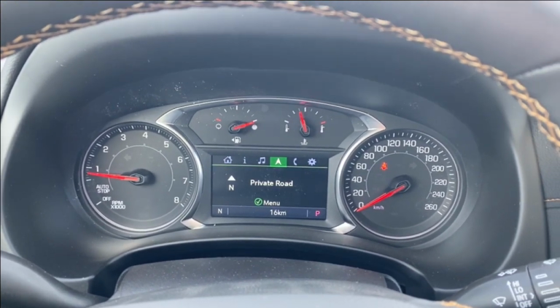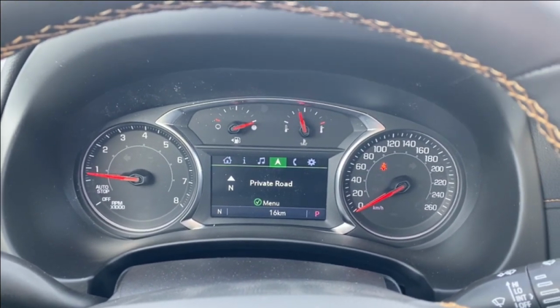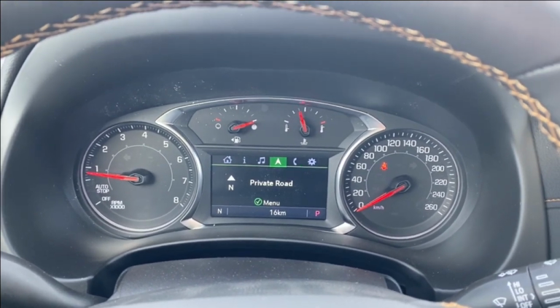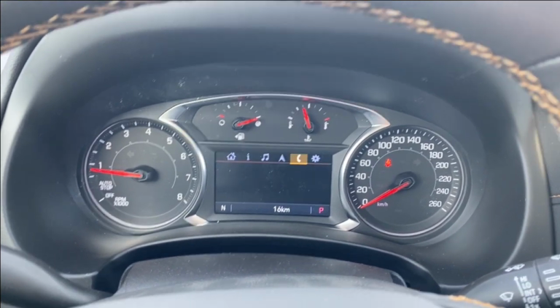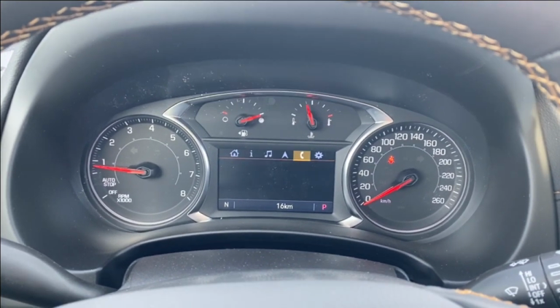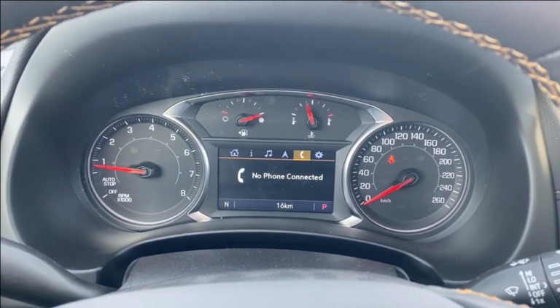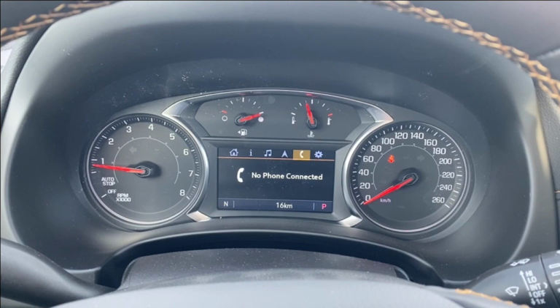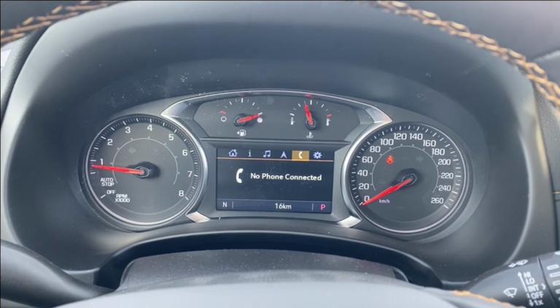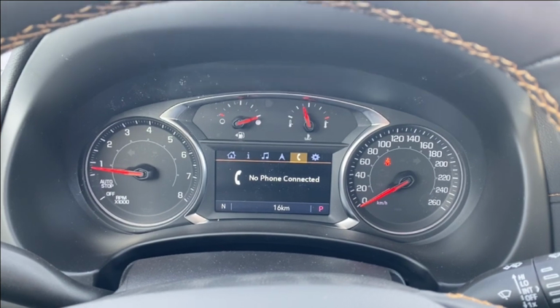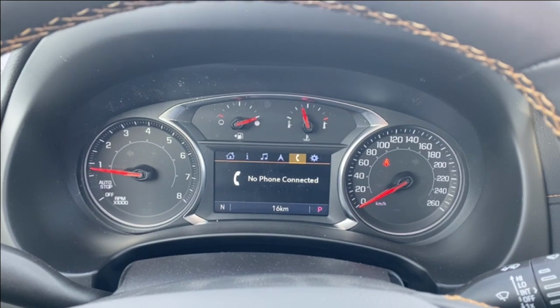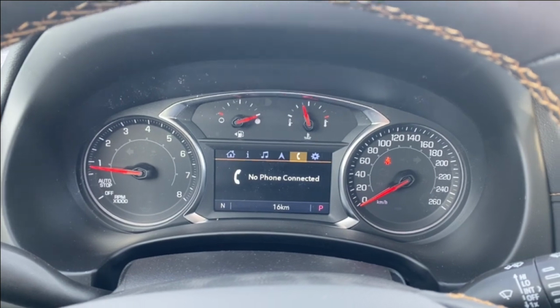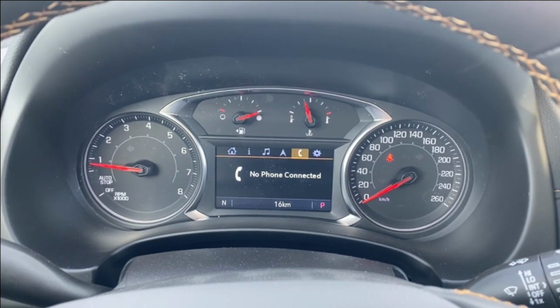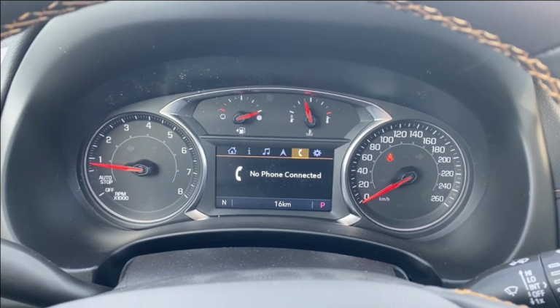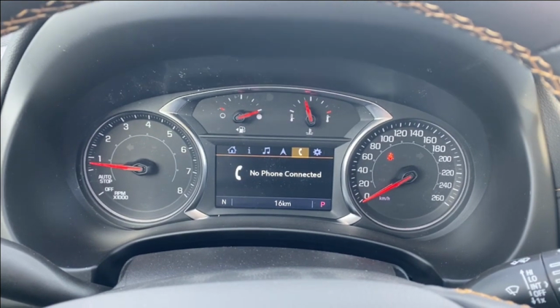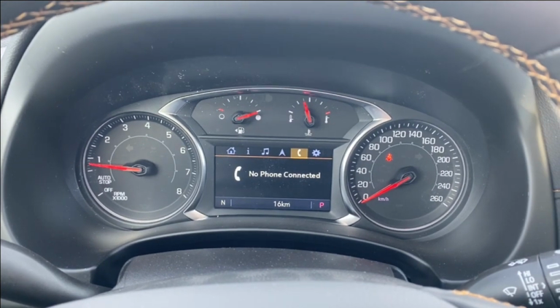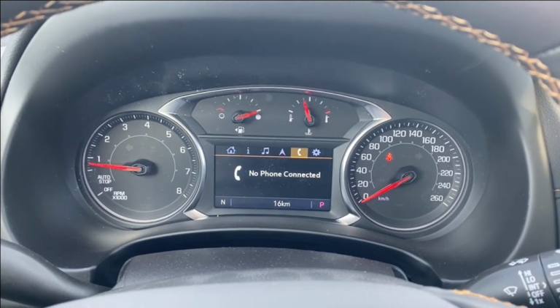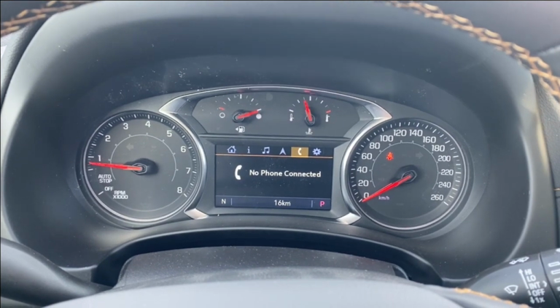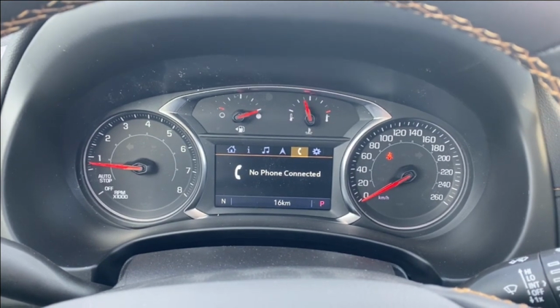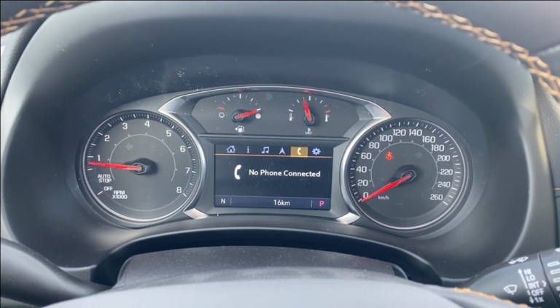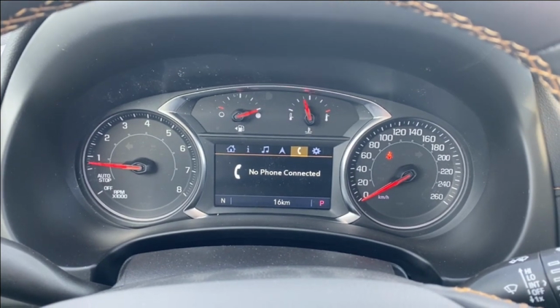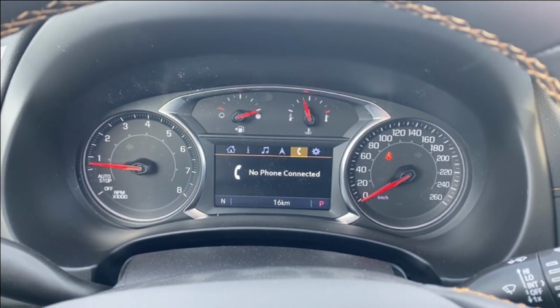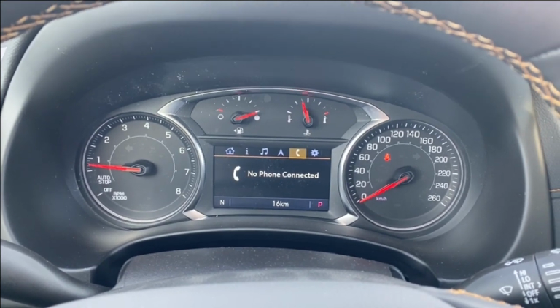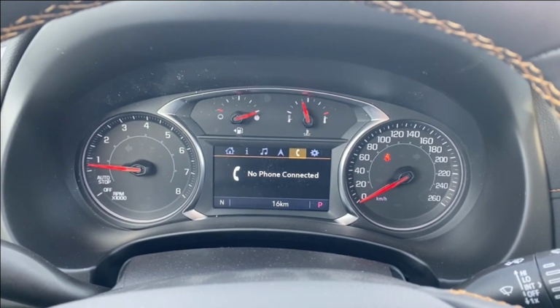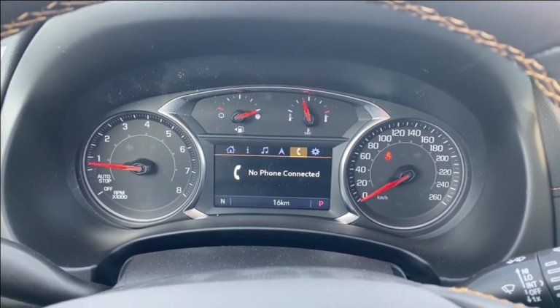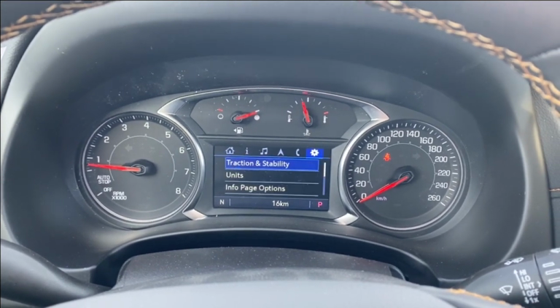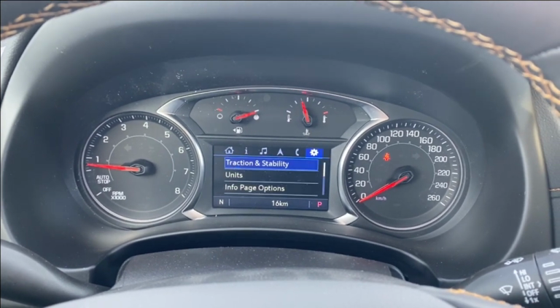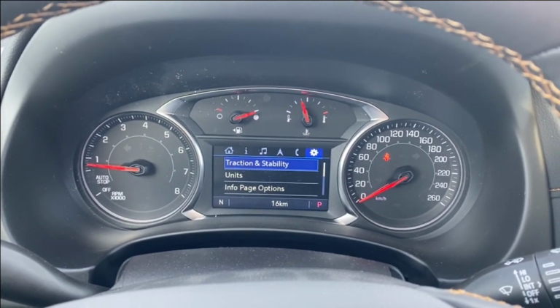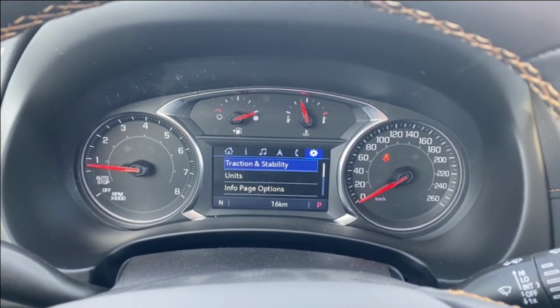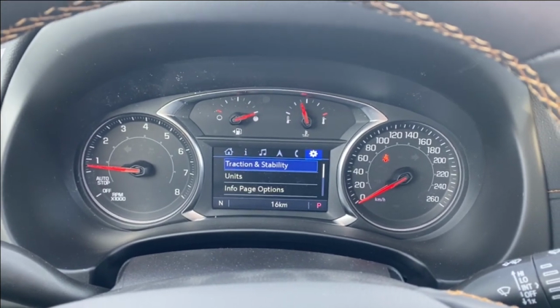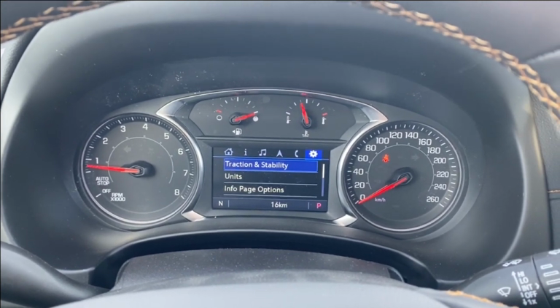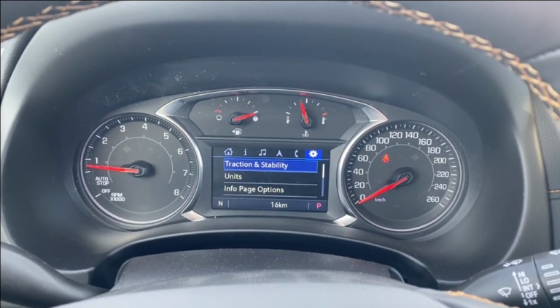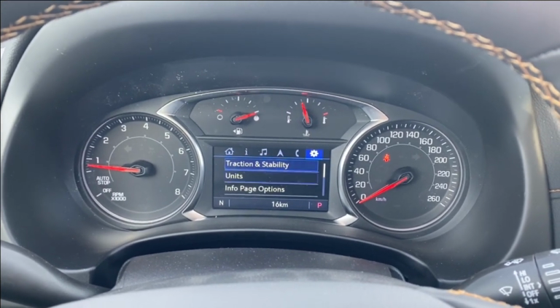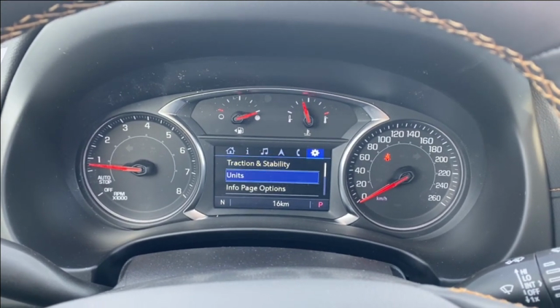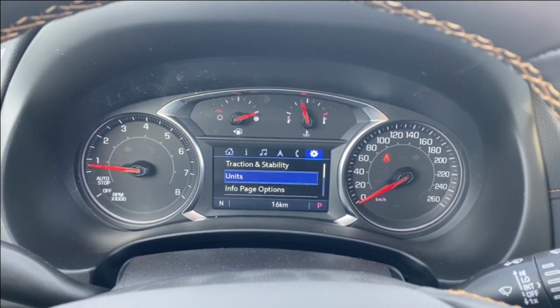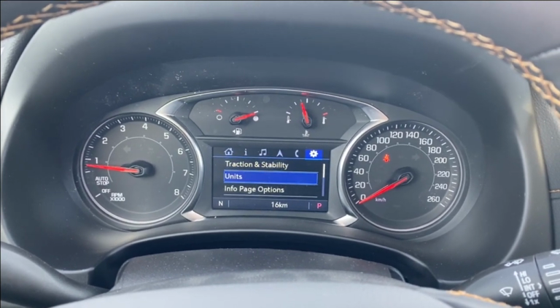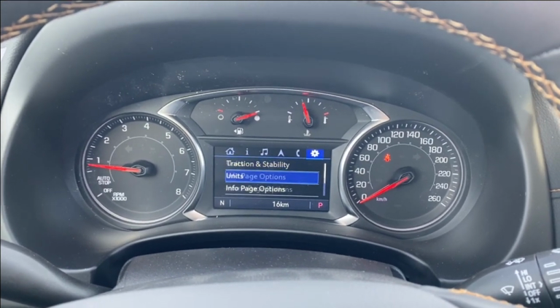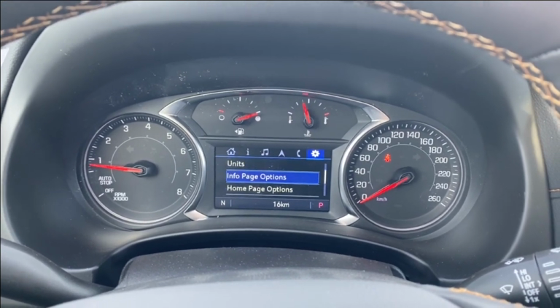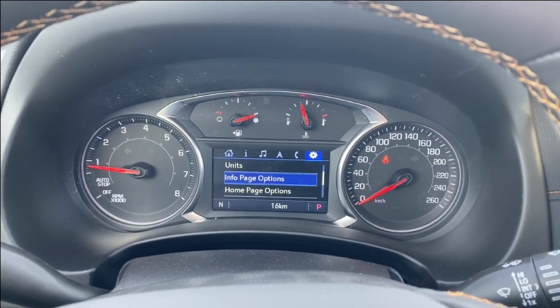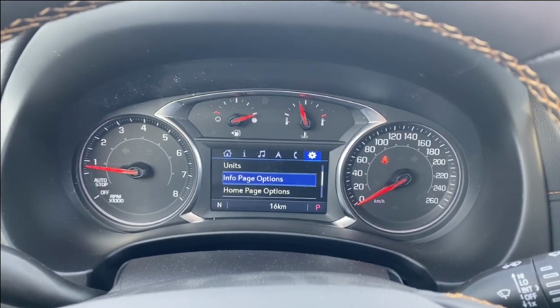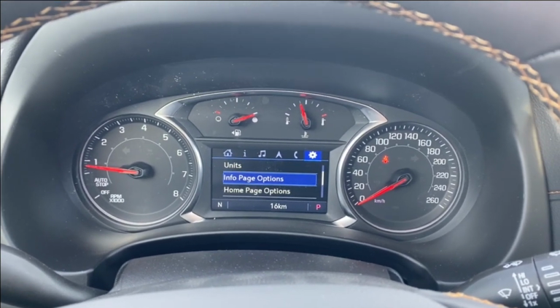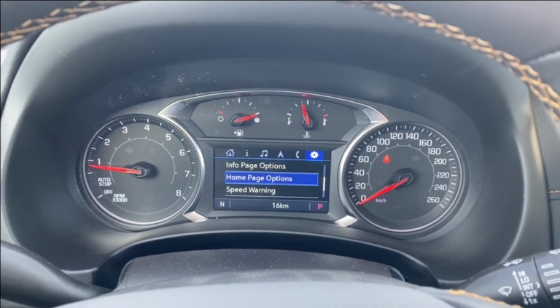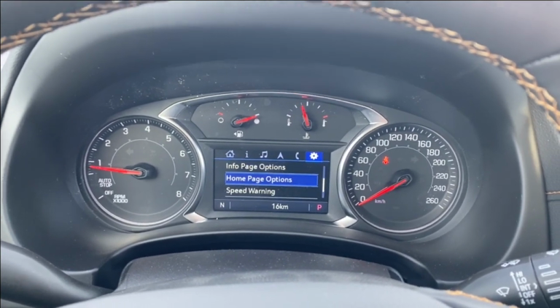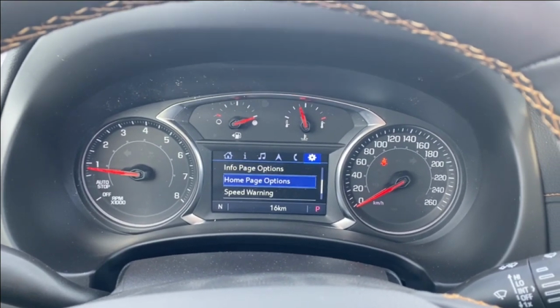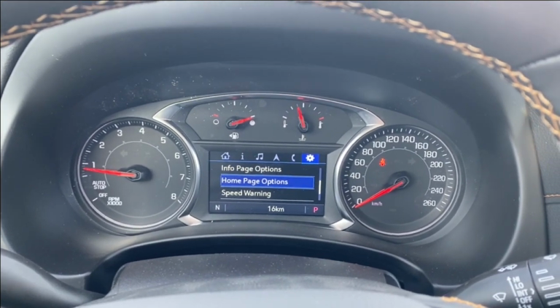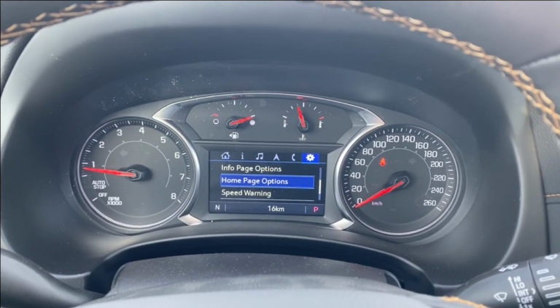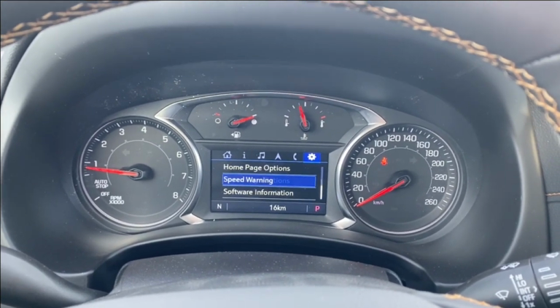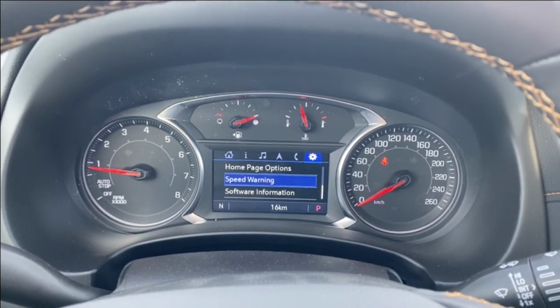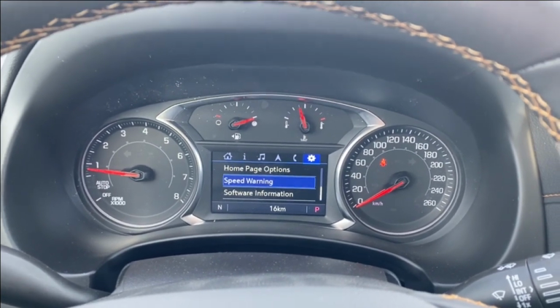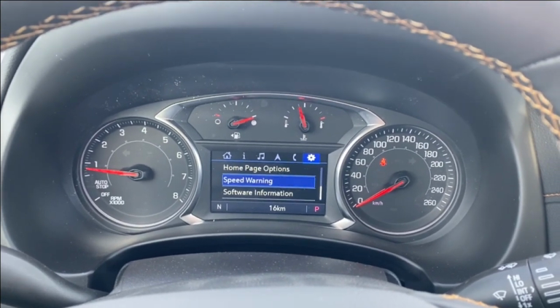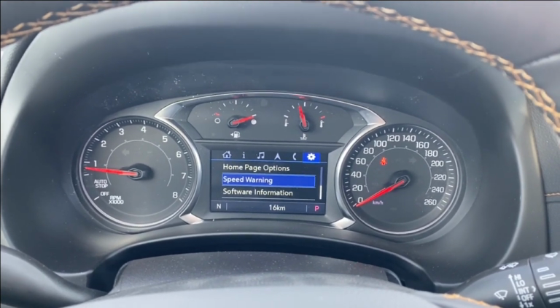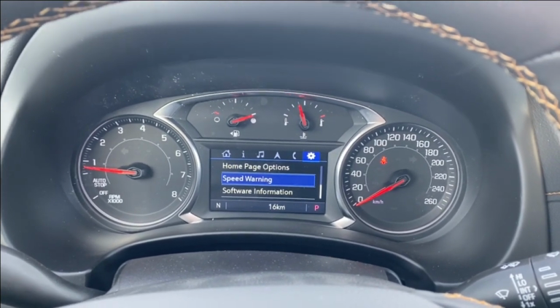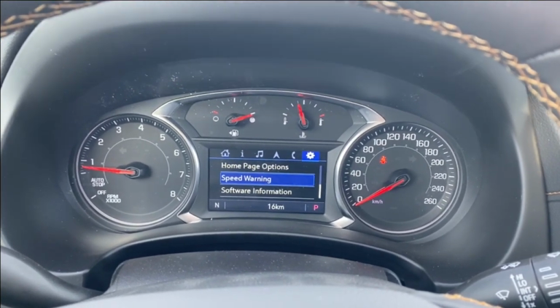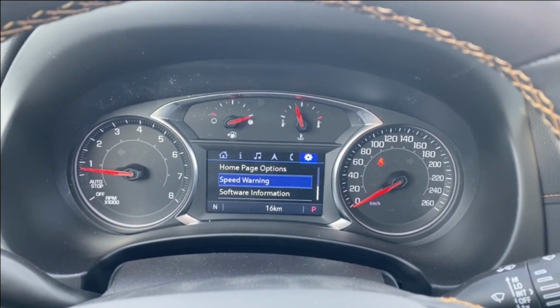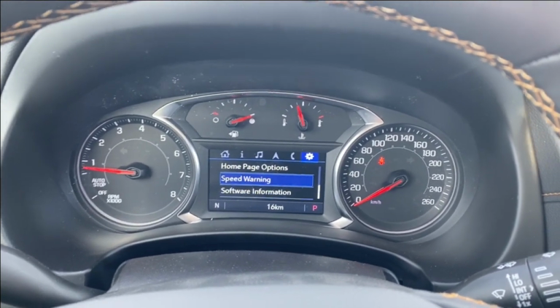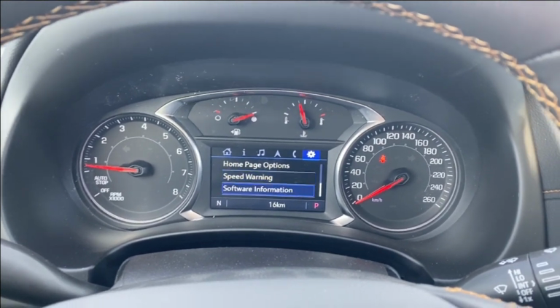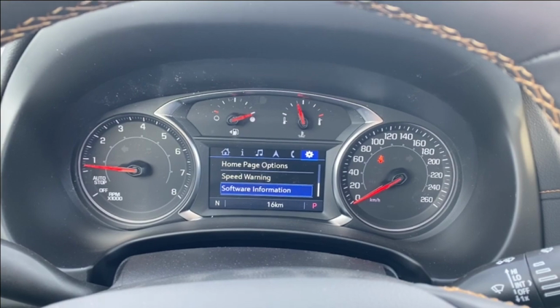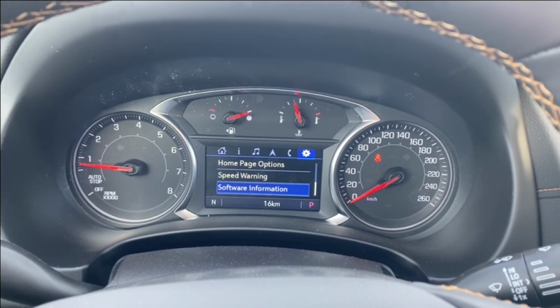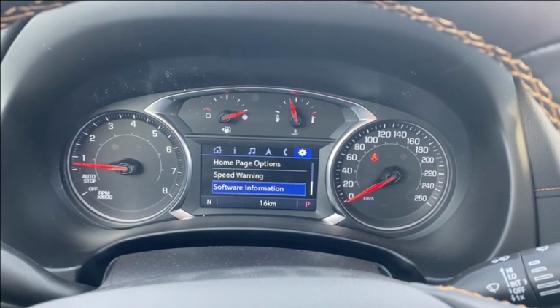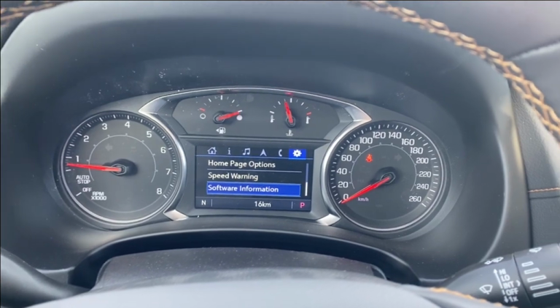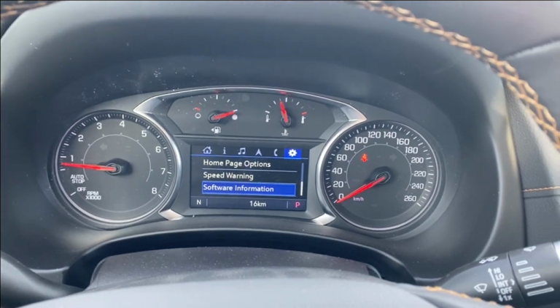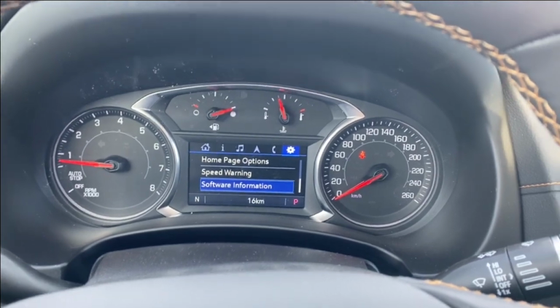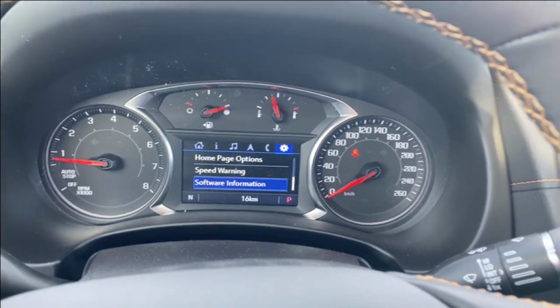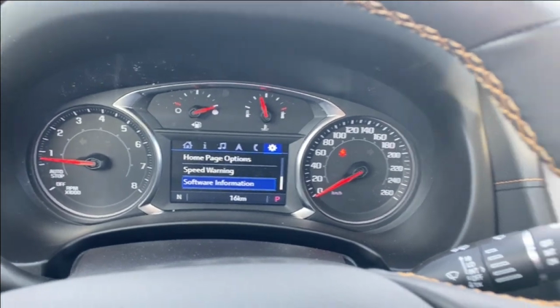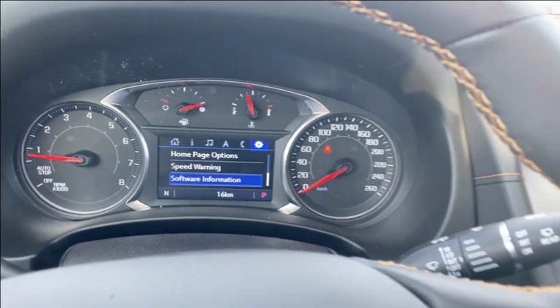Plenty of information and vehicle maintenance screens that you can scroll through while also having the music you're listening to, navigation, phone settings if you want to connect your phone via Bluetooth, as well as several other customizable settings for the vehicle and display itself.